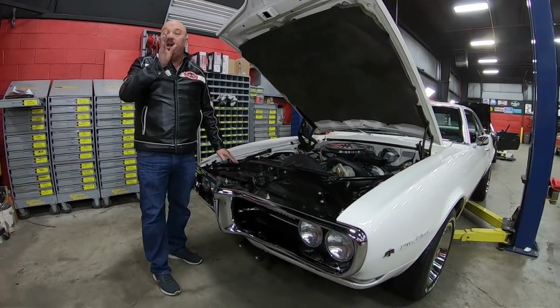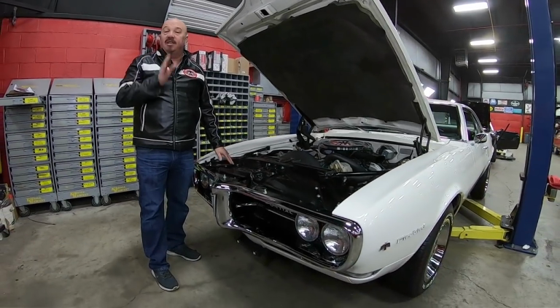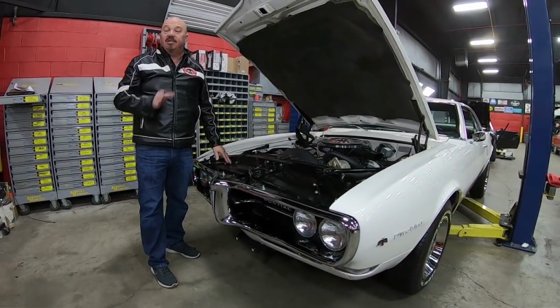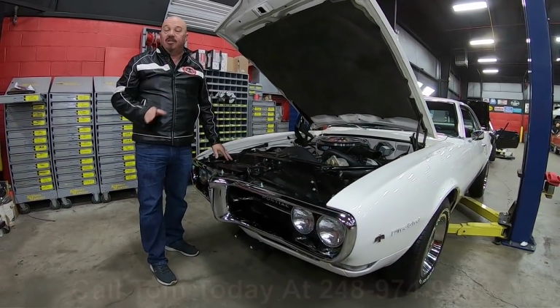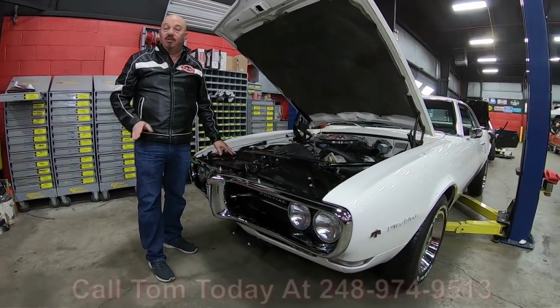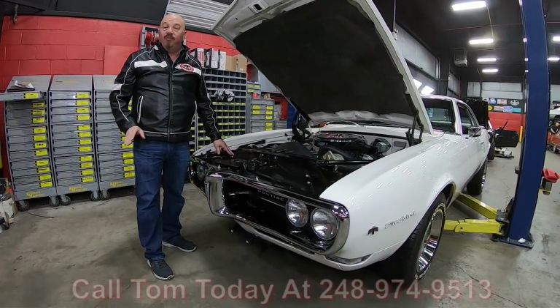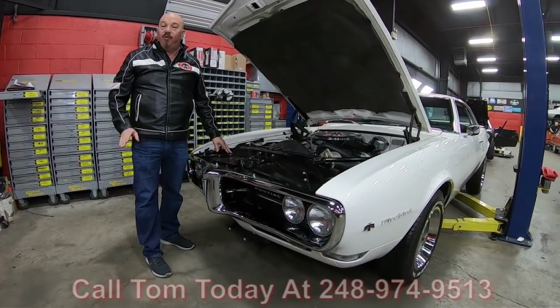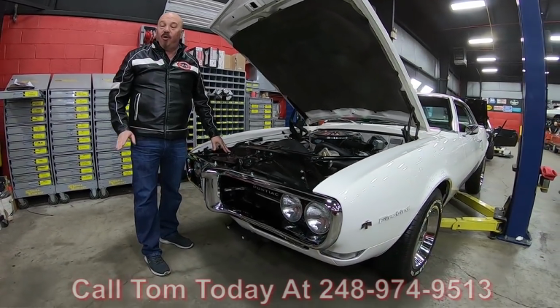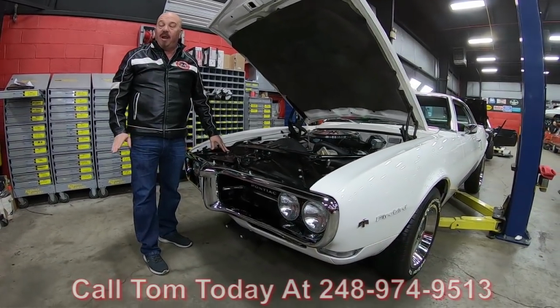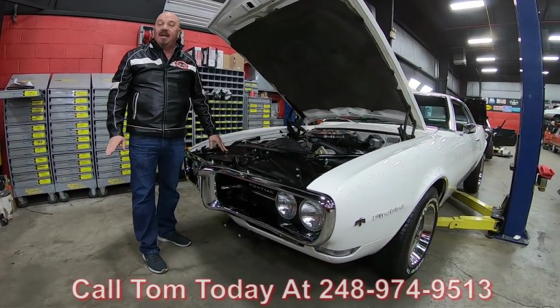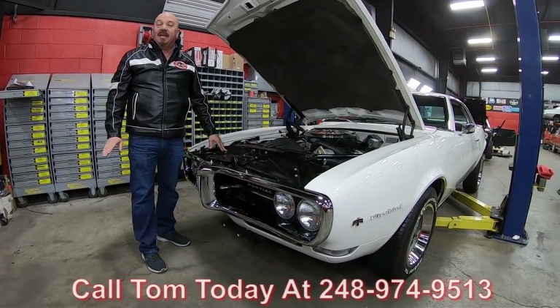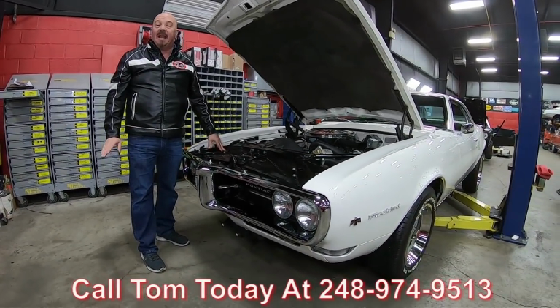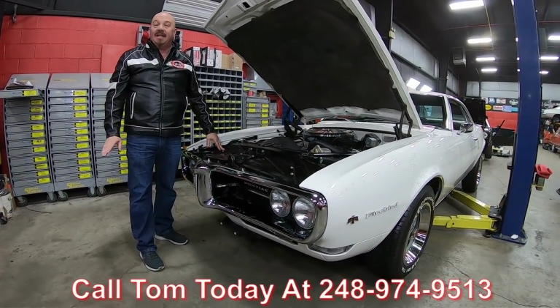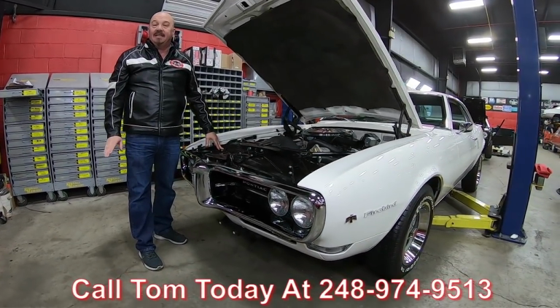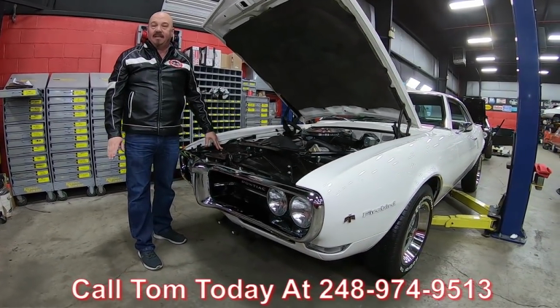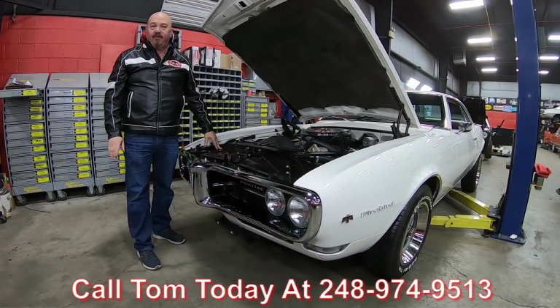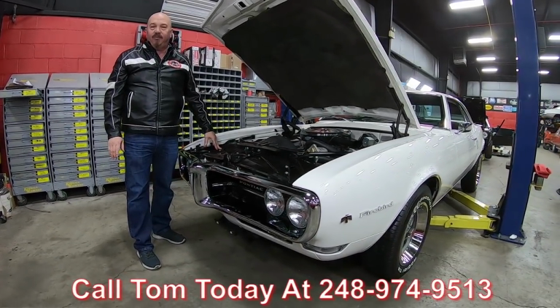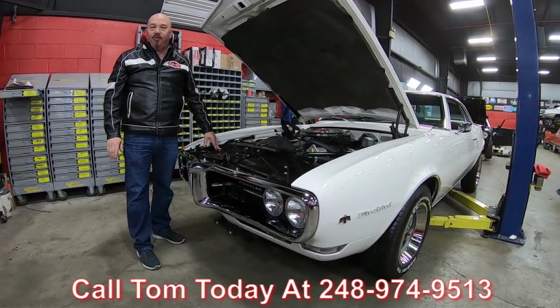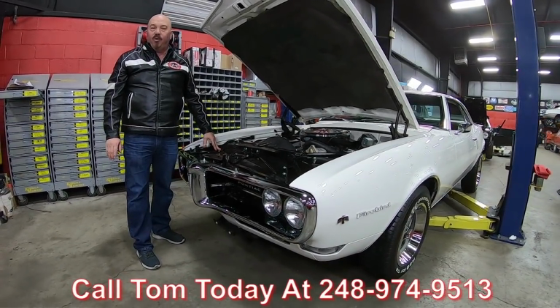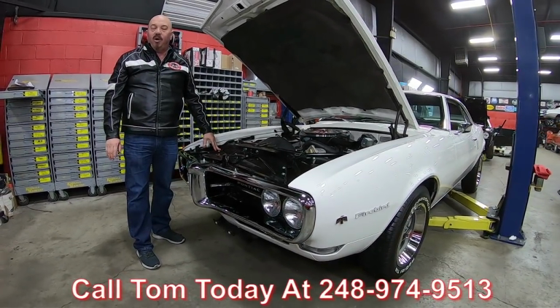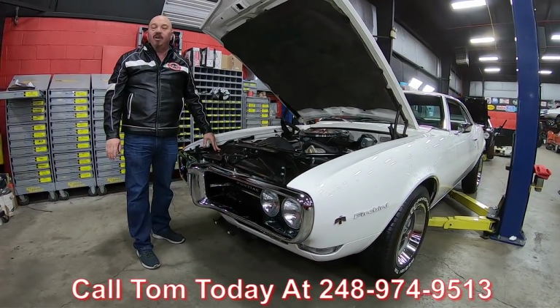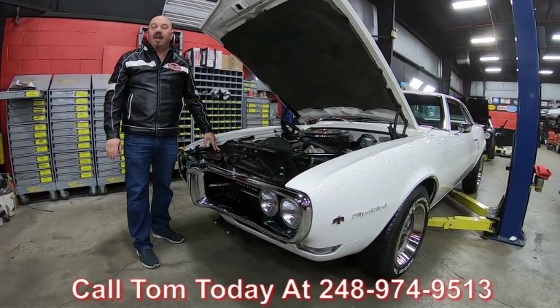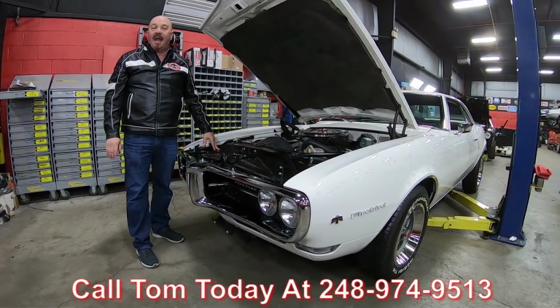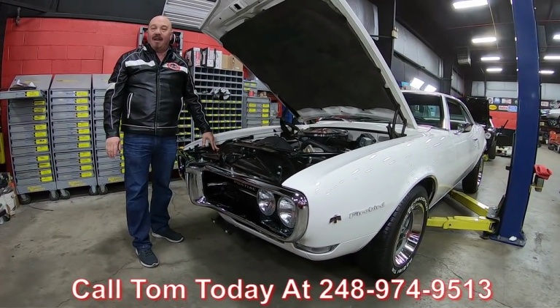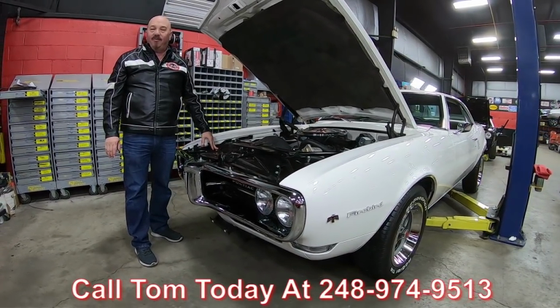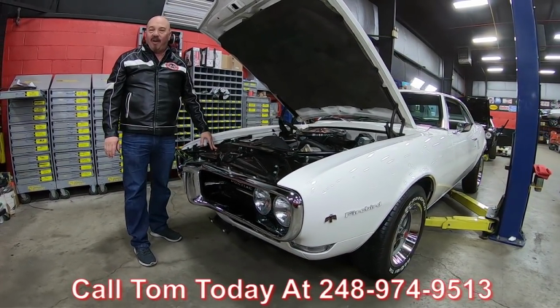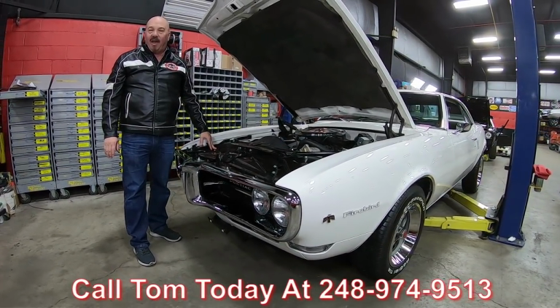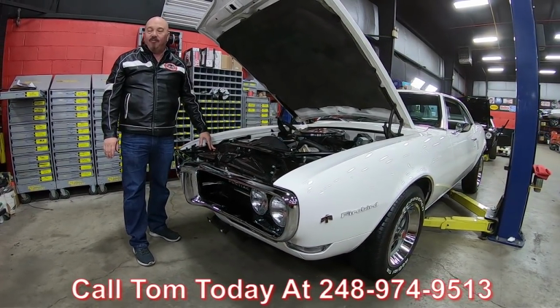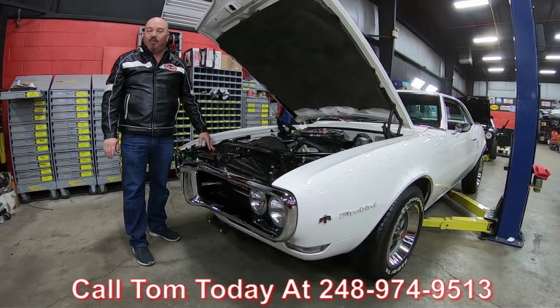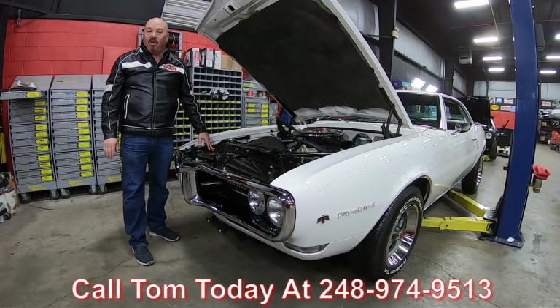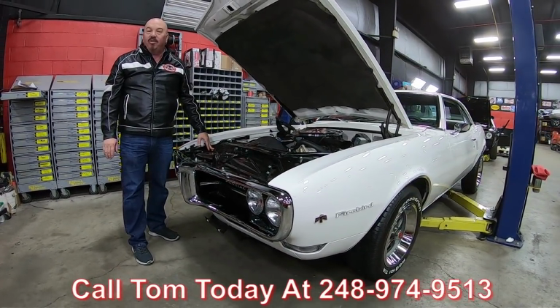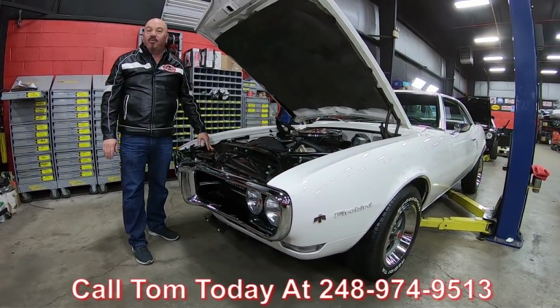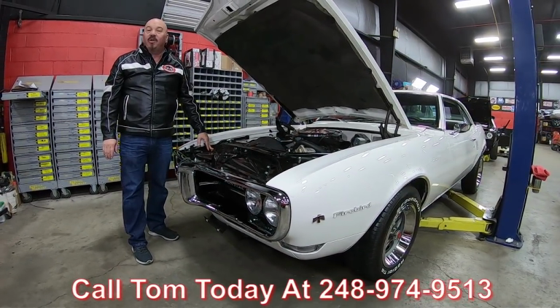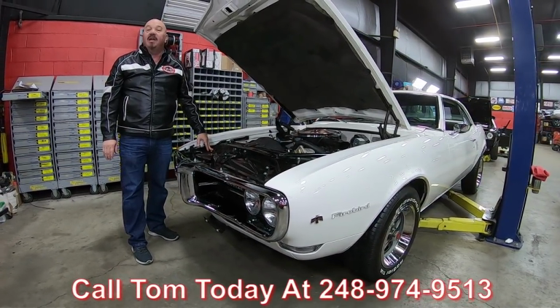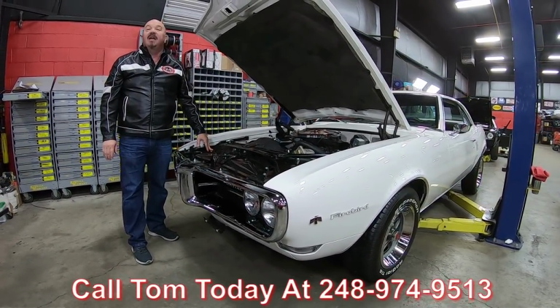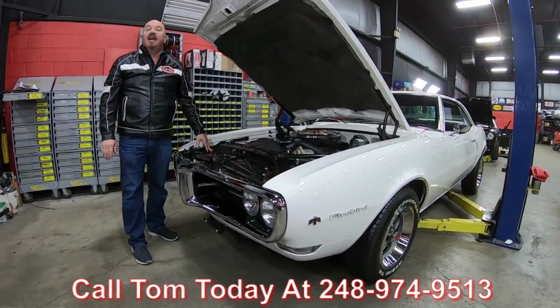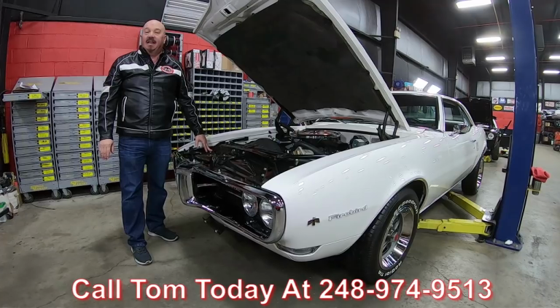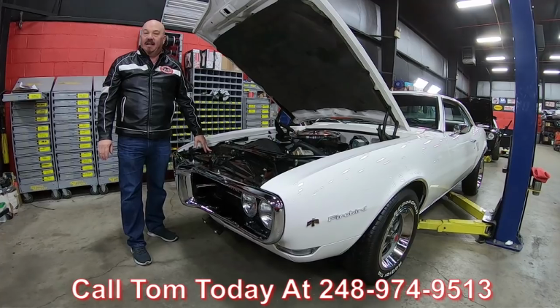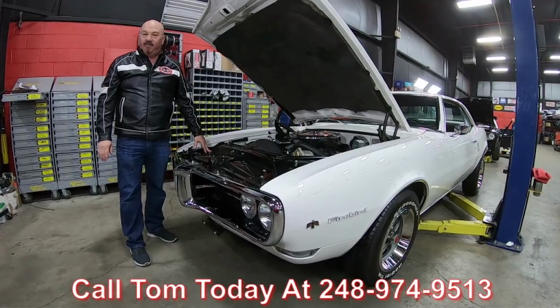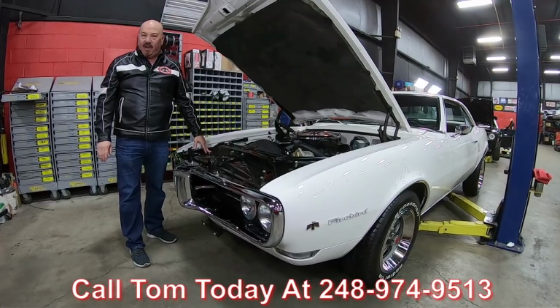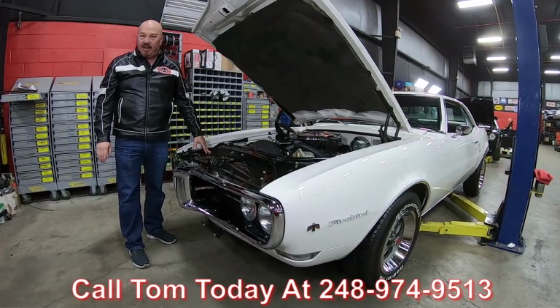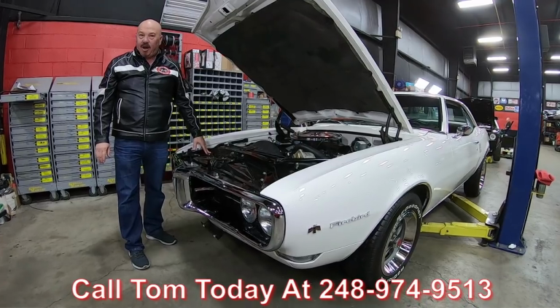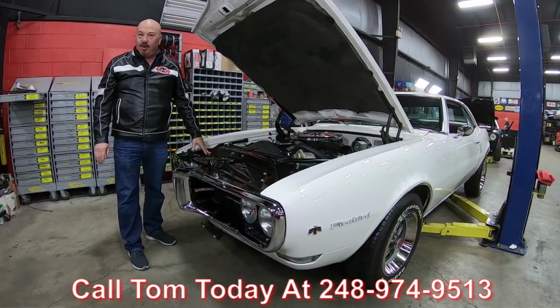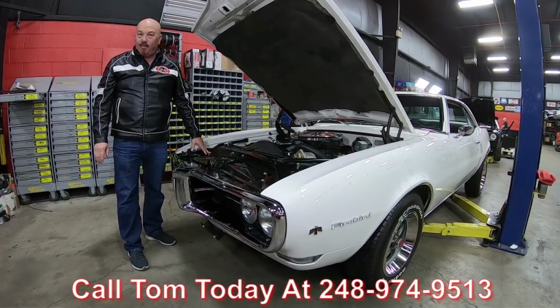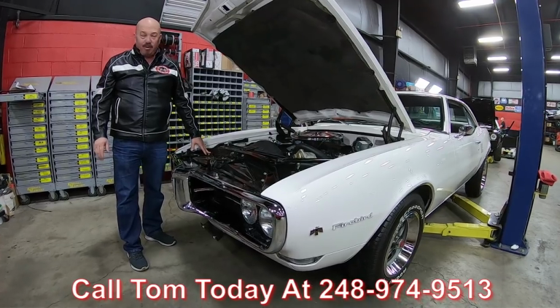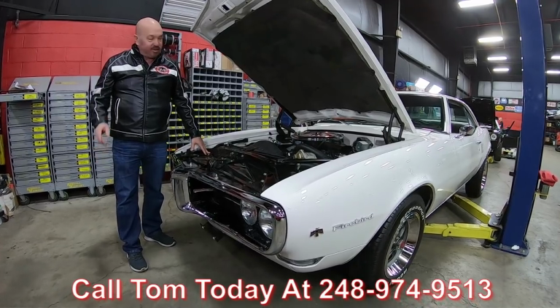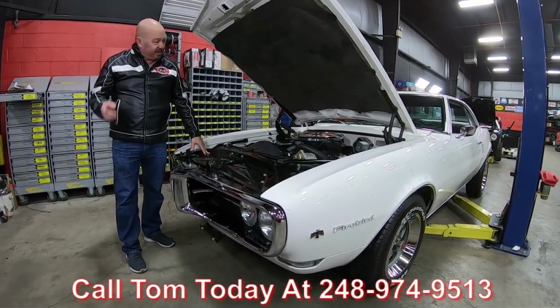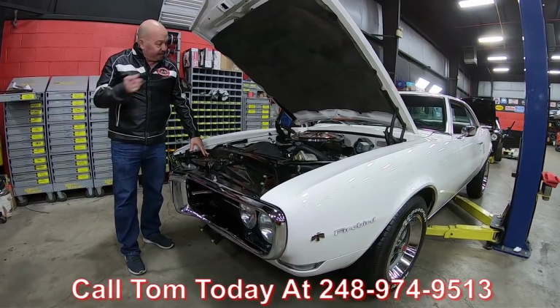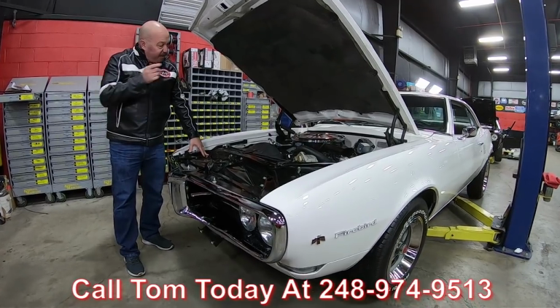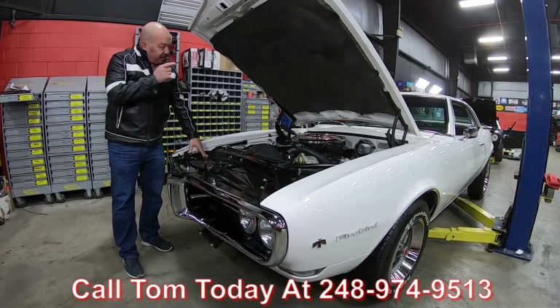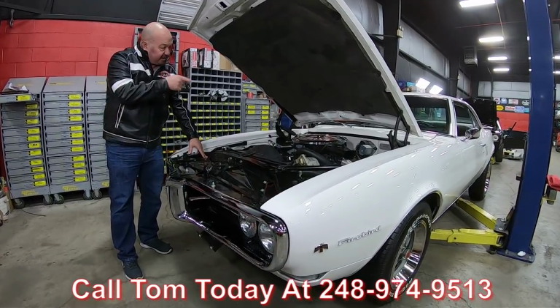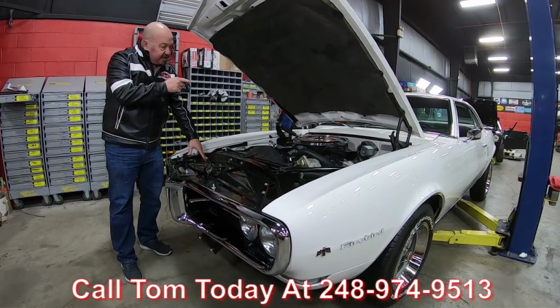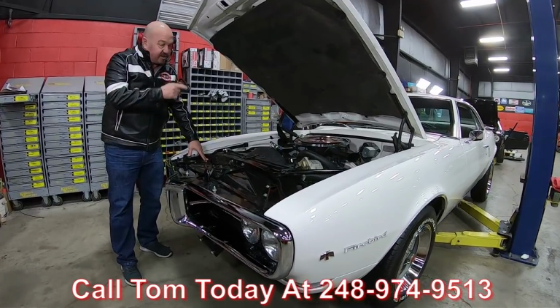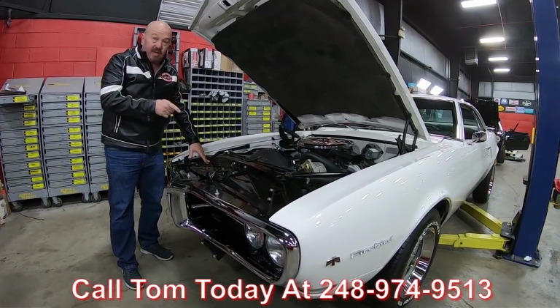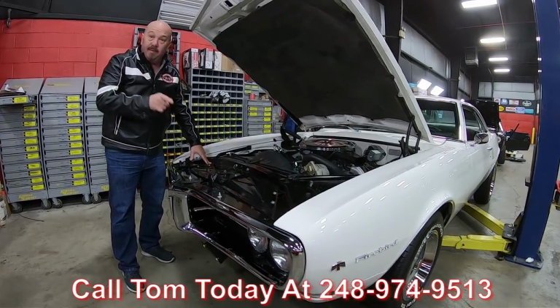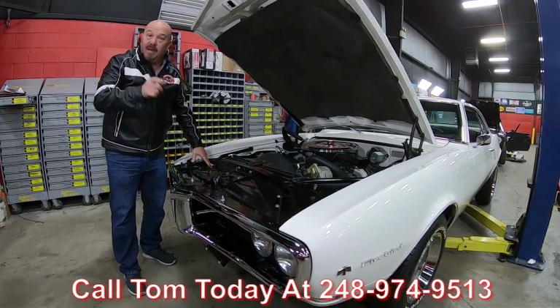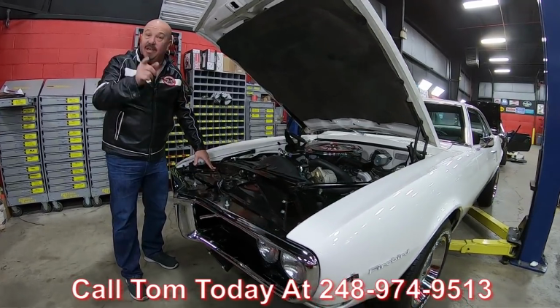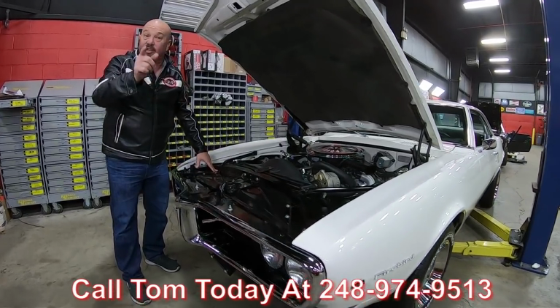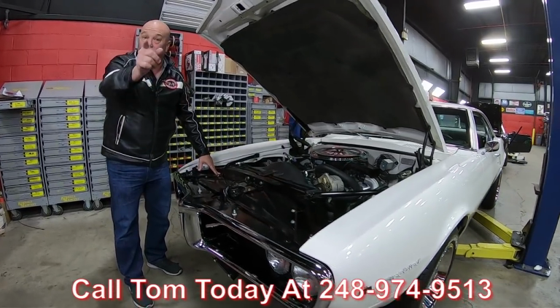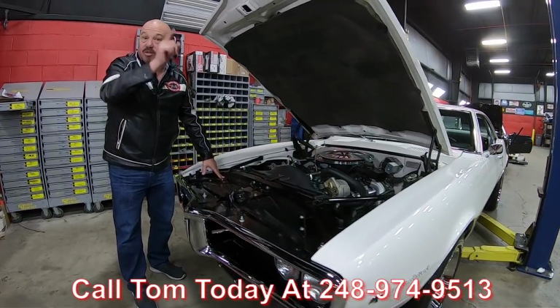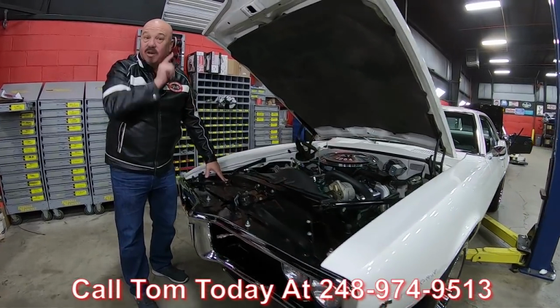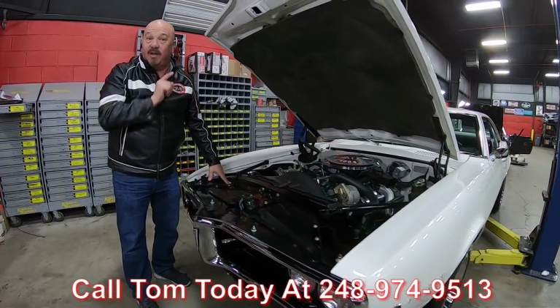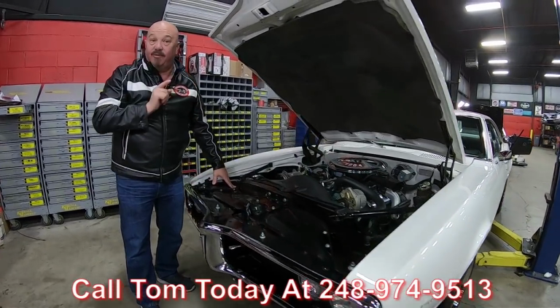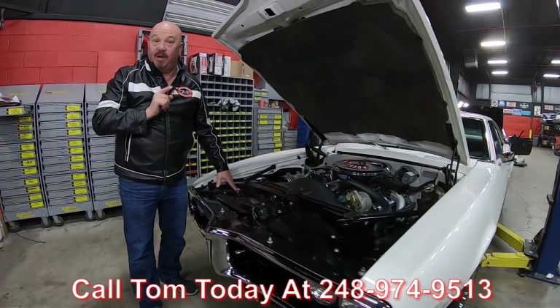Call us at 248-974-9513 and let Vanguard Motor Sales park this dream in your driveway.